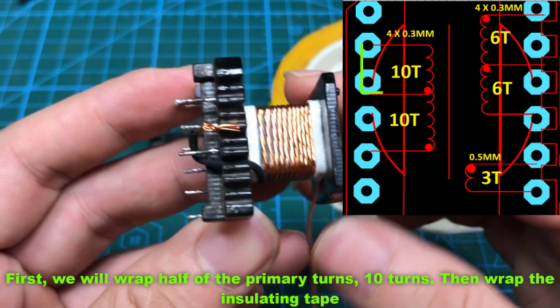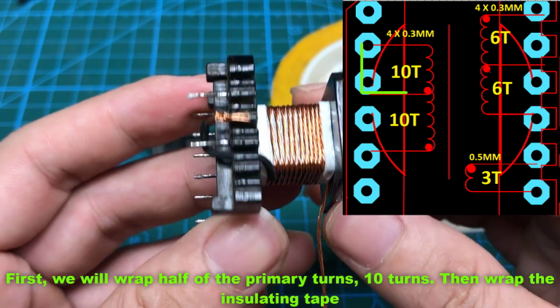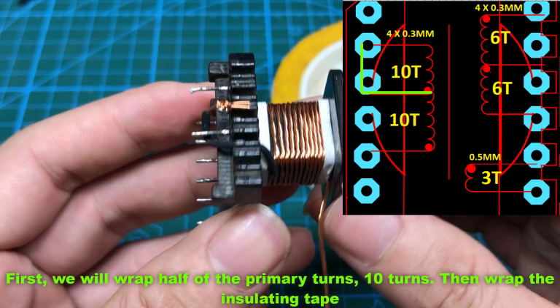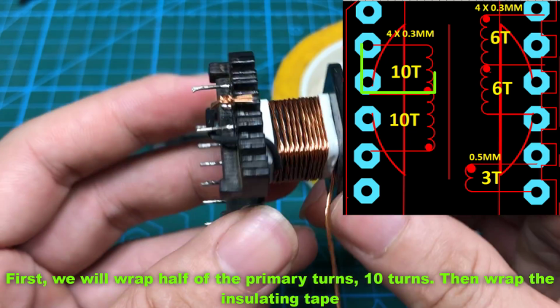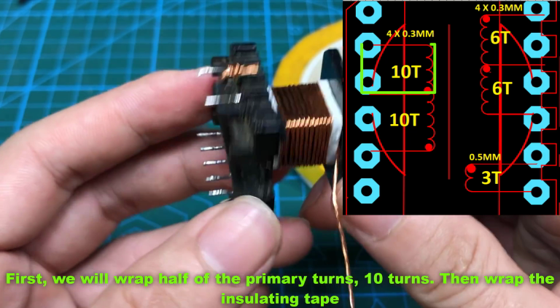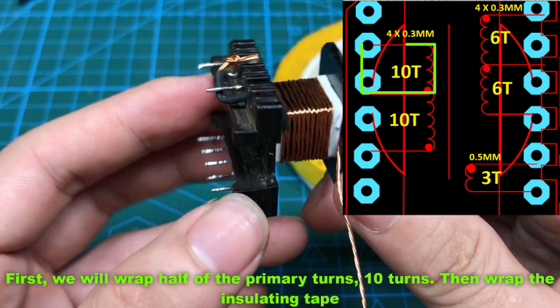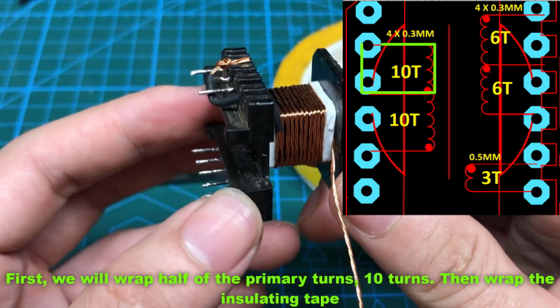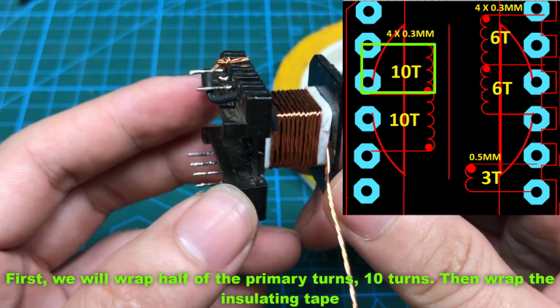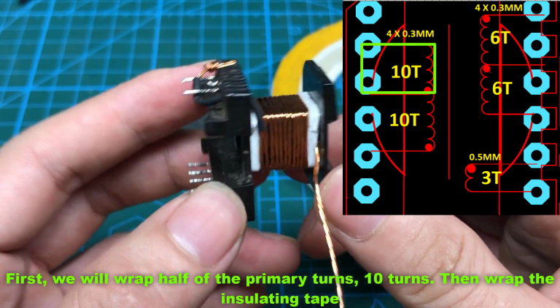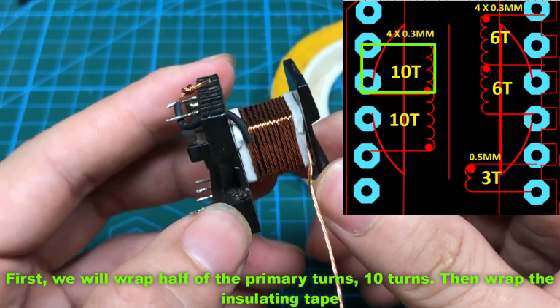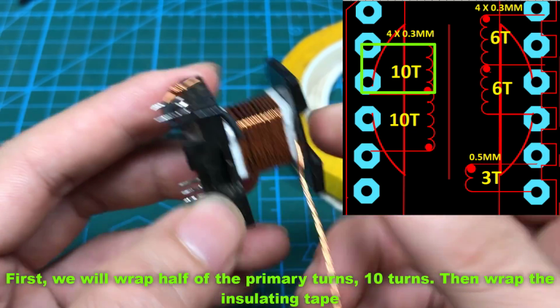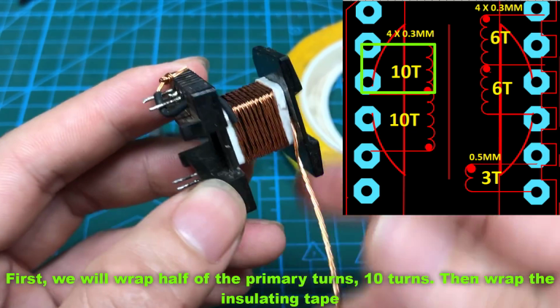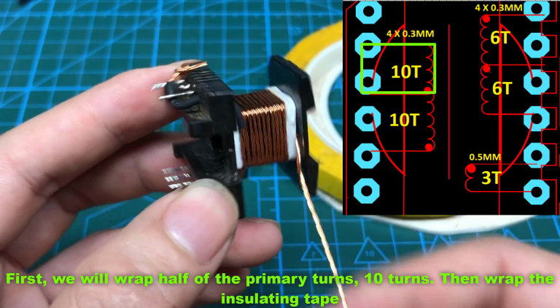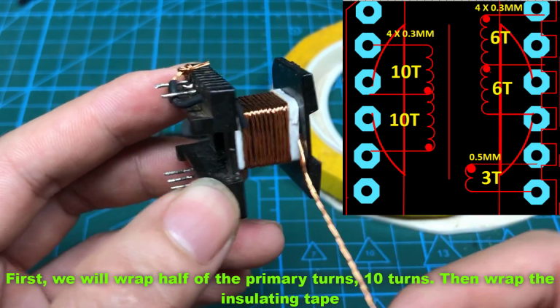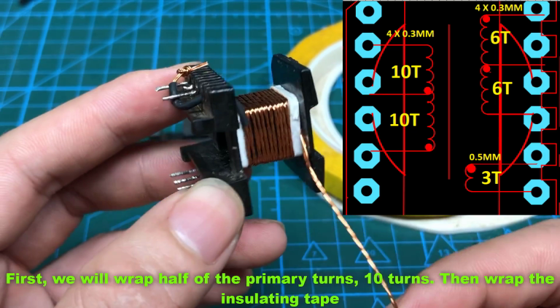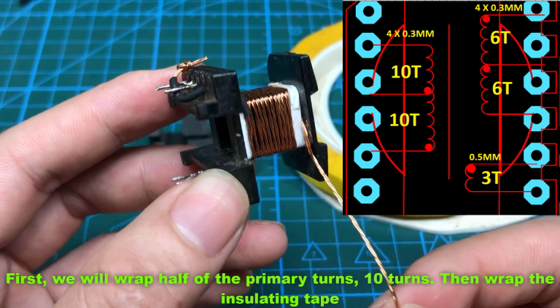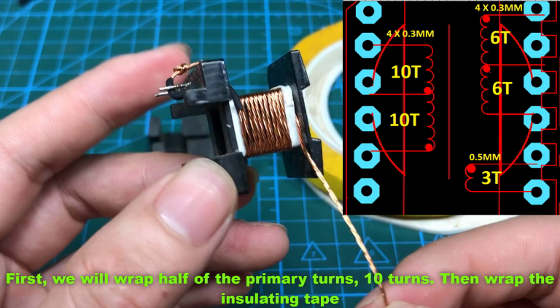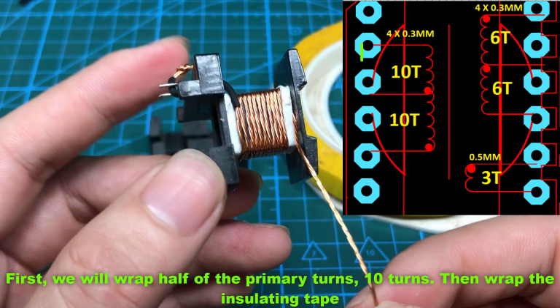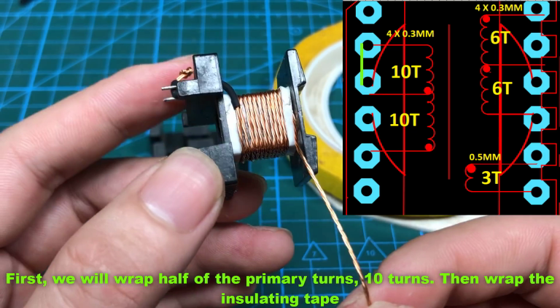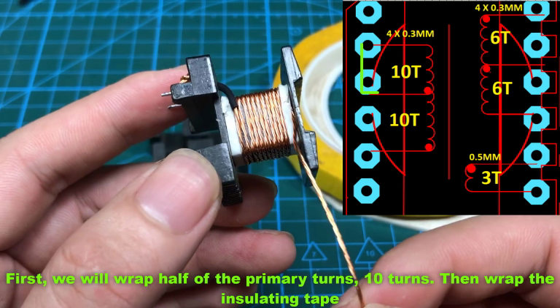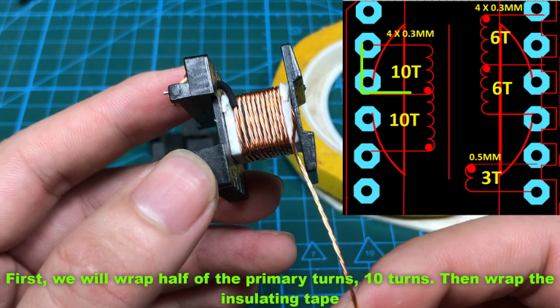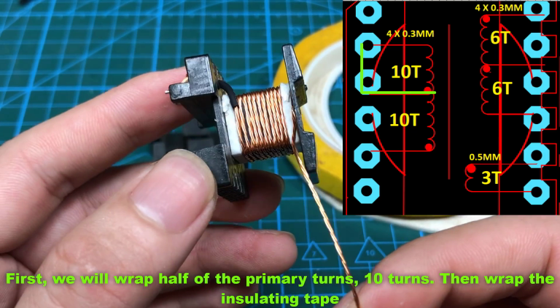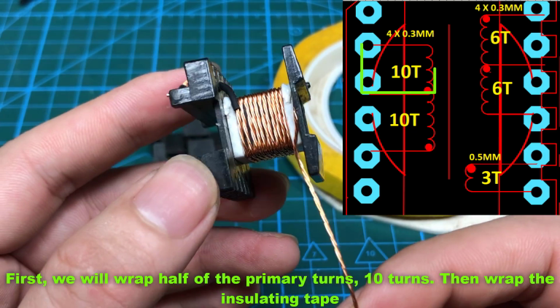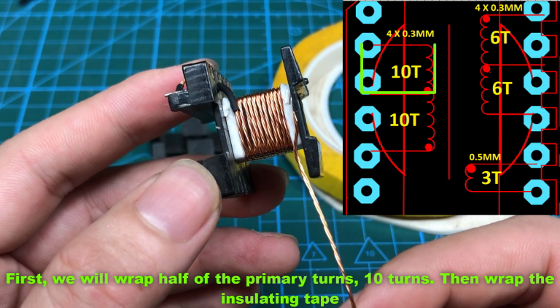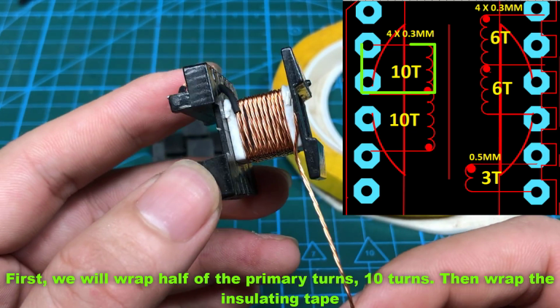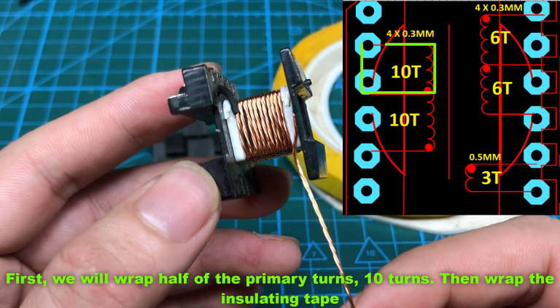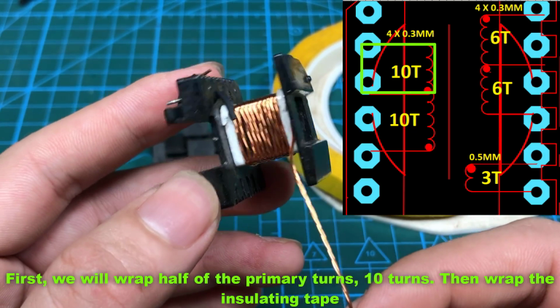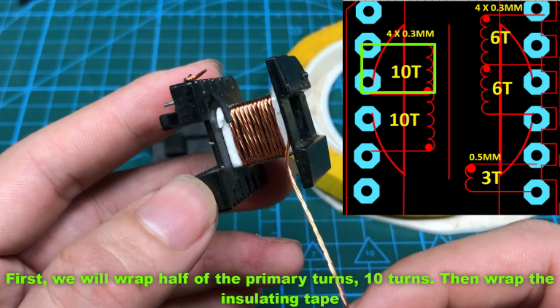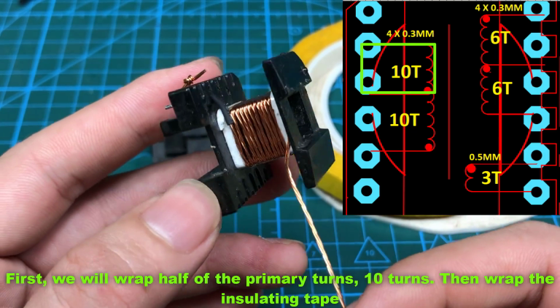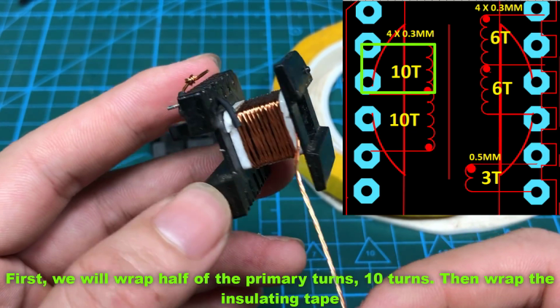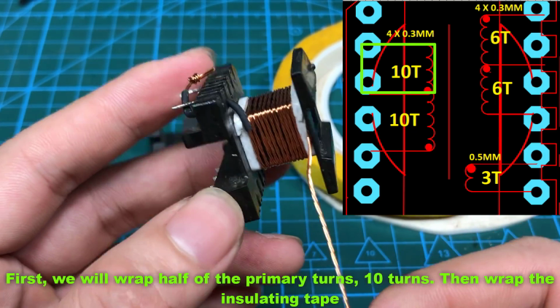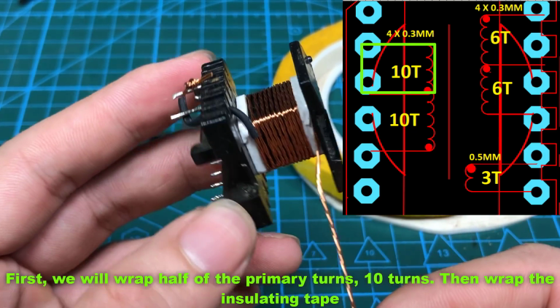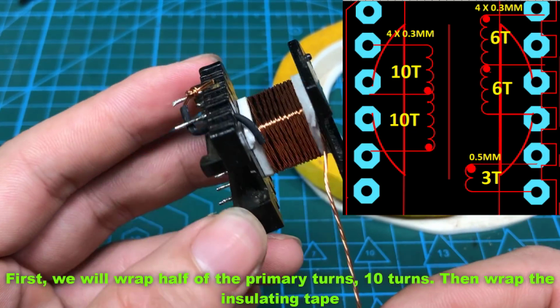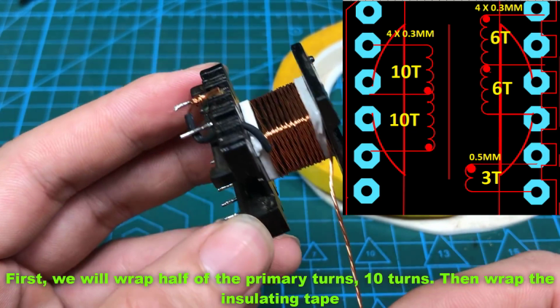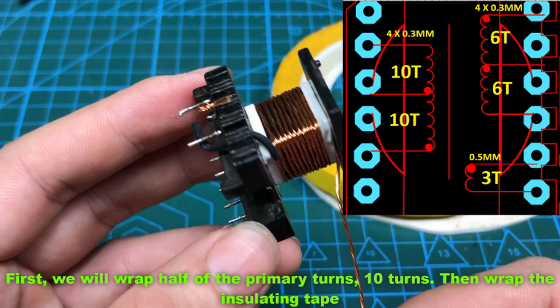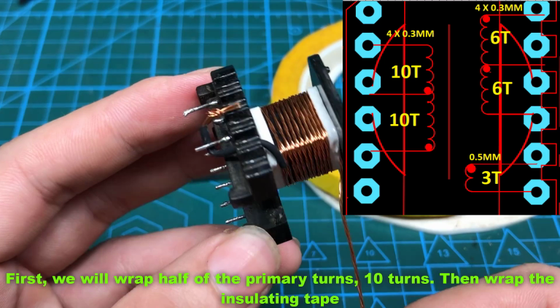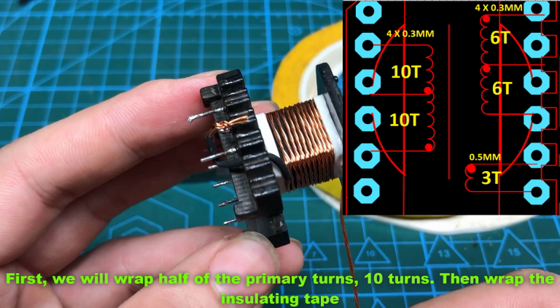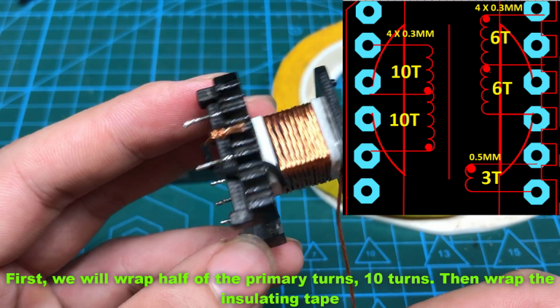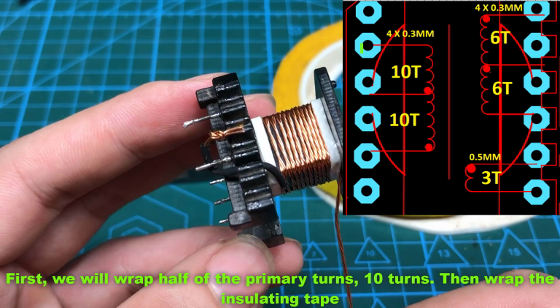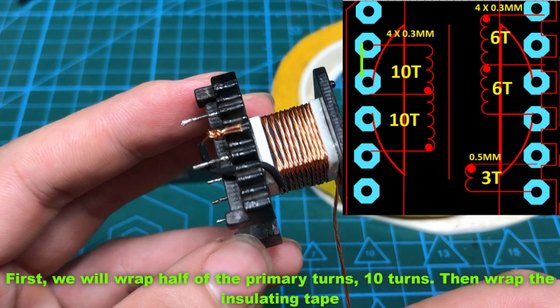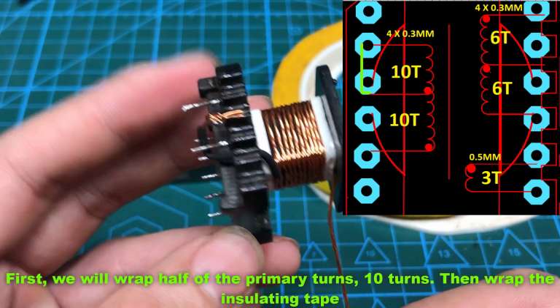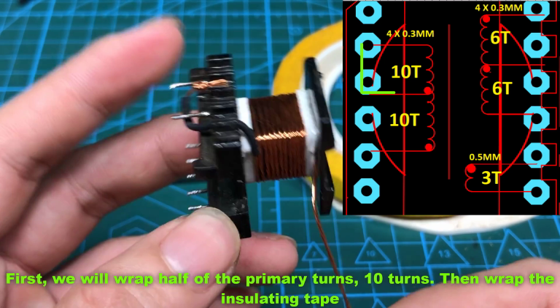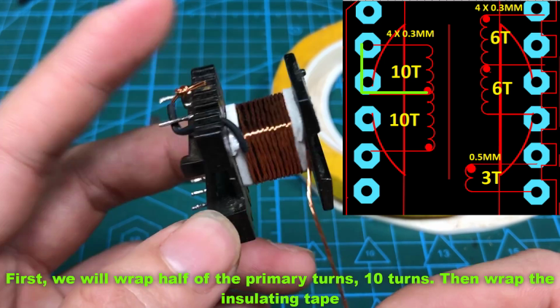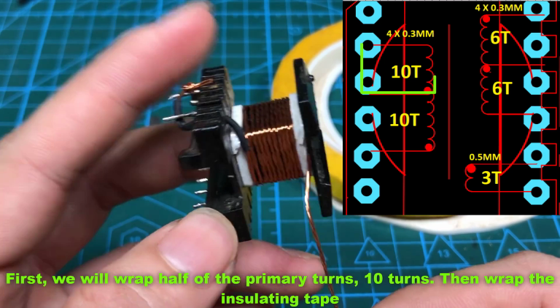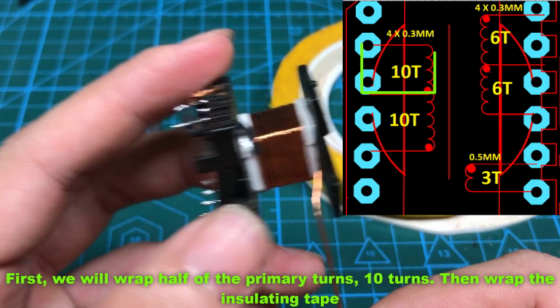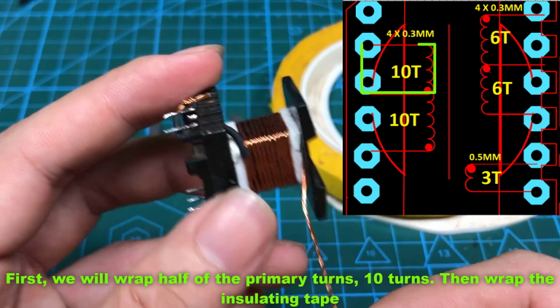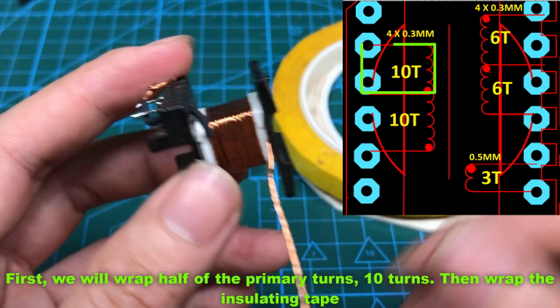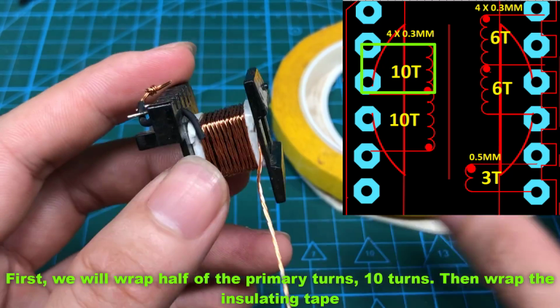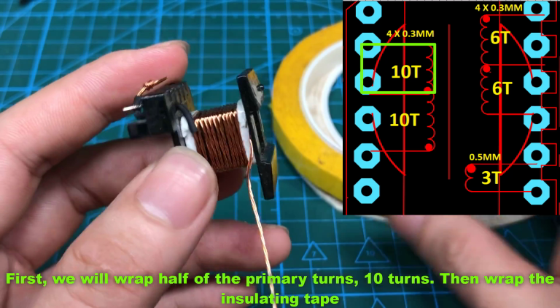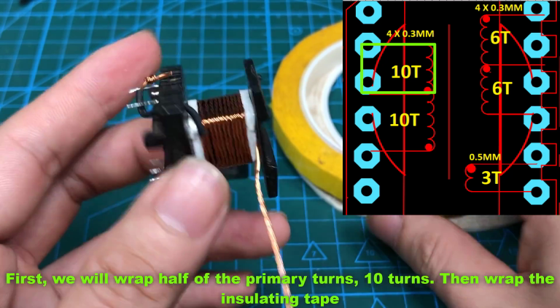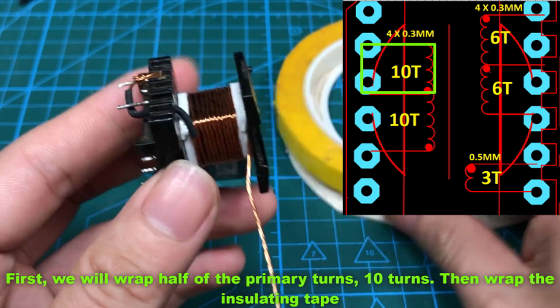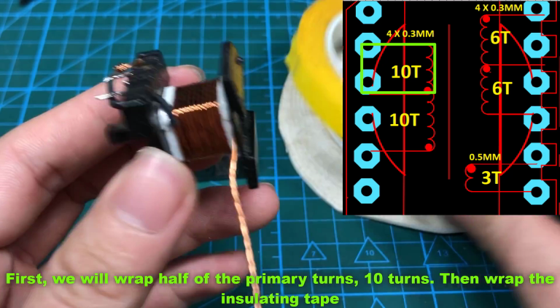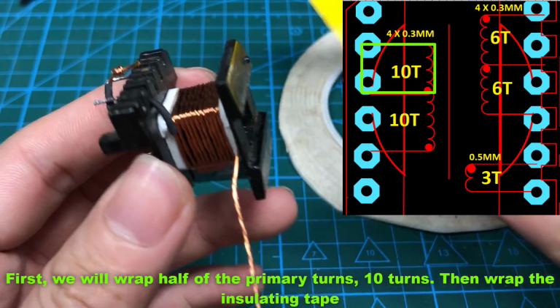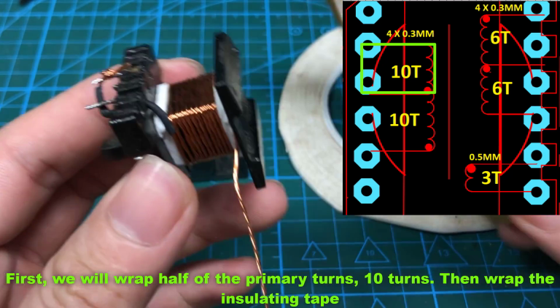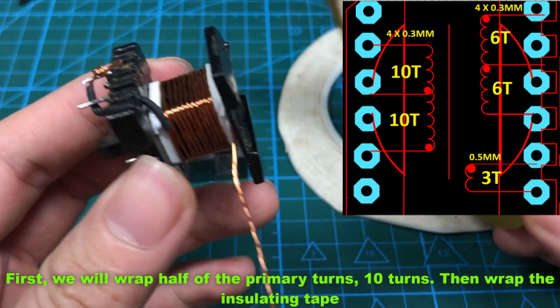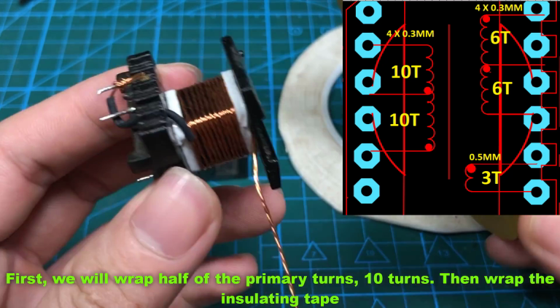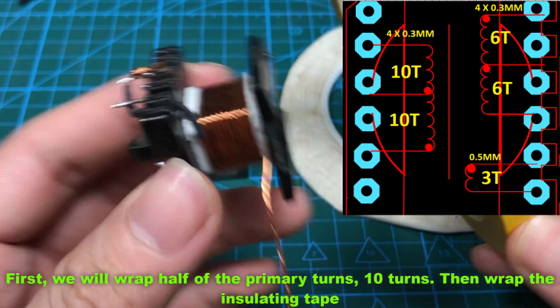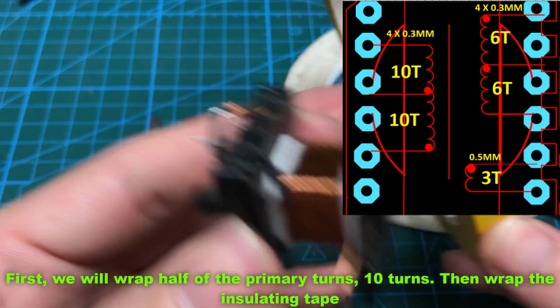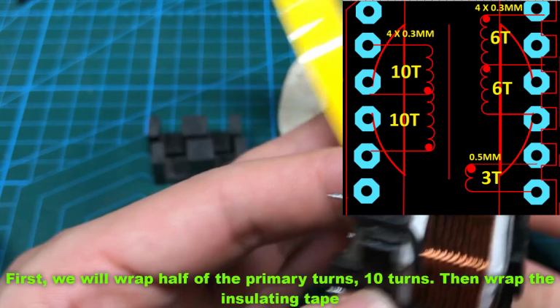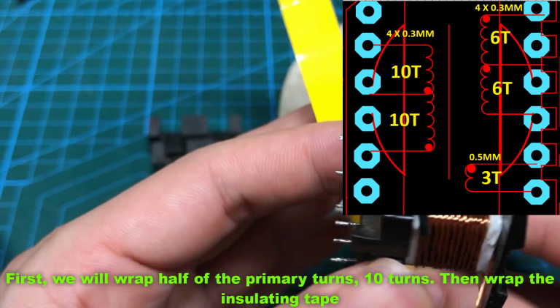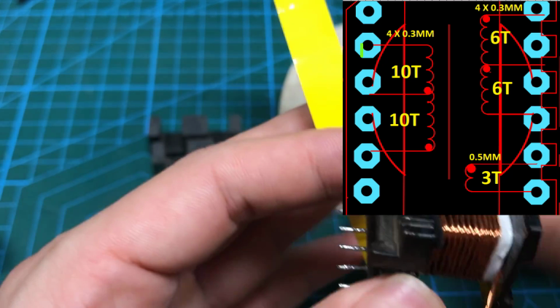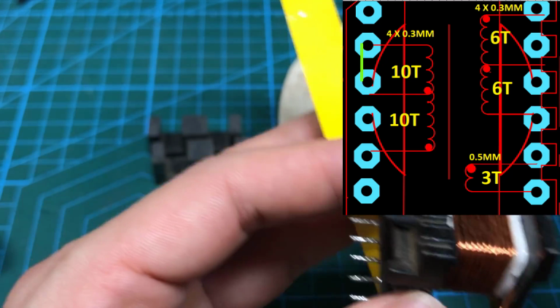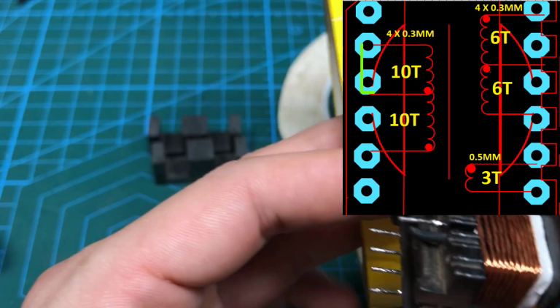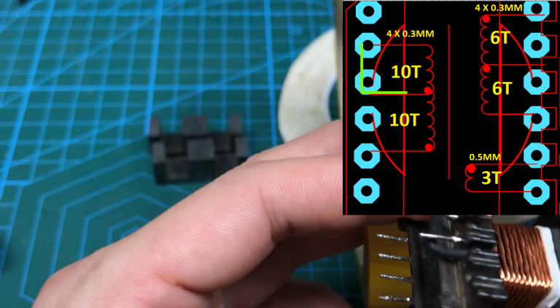First, we will wrap half of the primary turns — 10 turns. Then wrap the insulating tape.